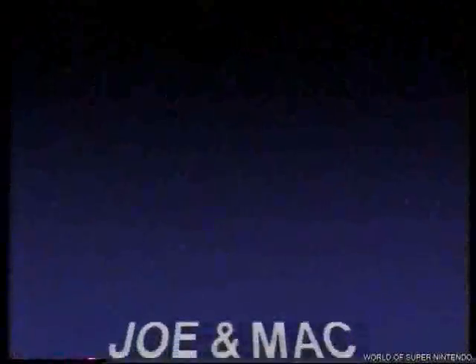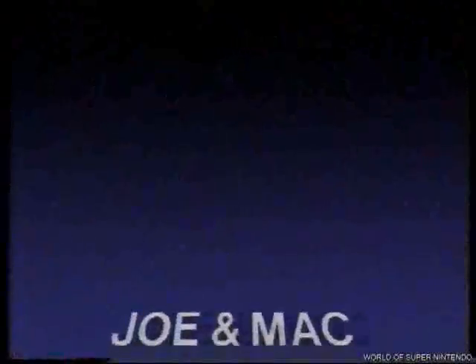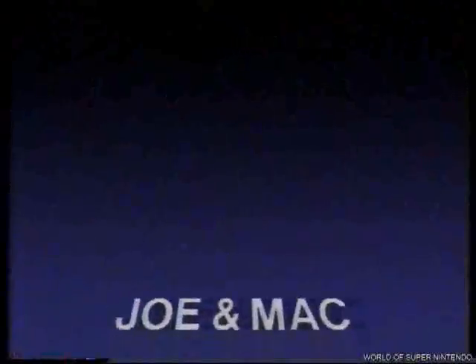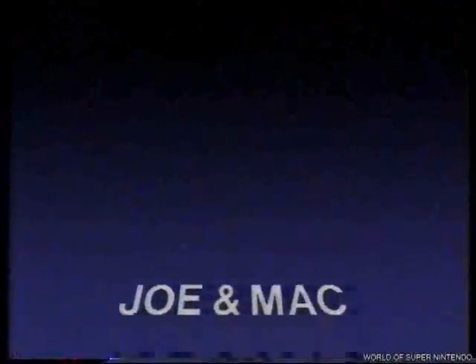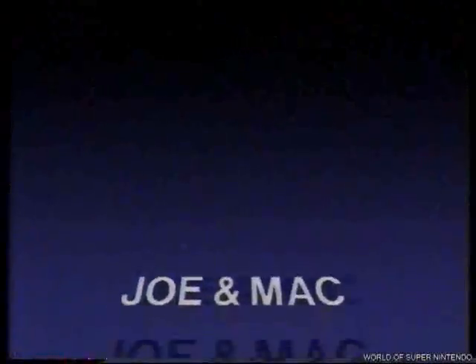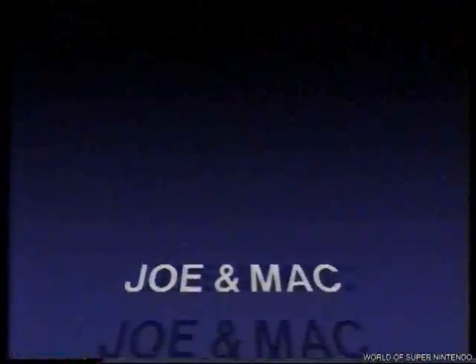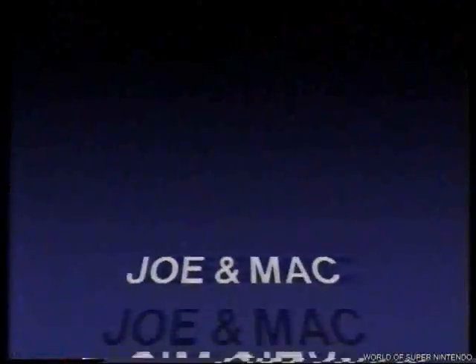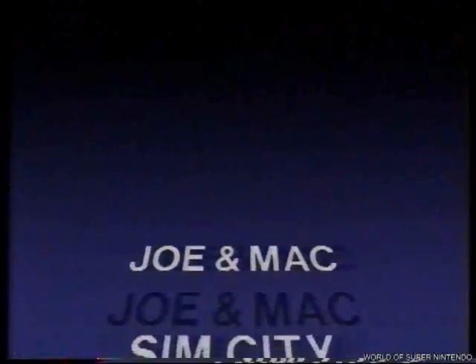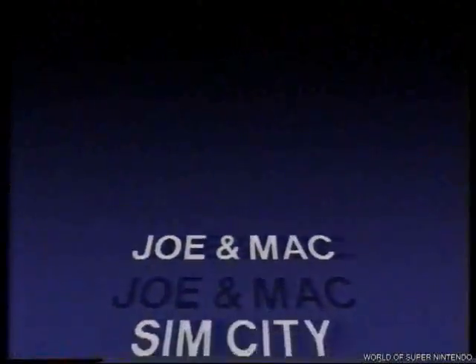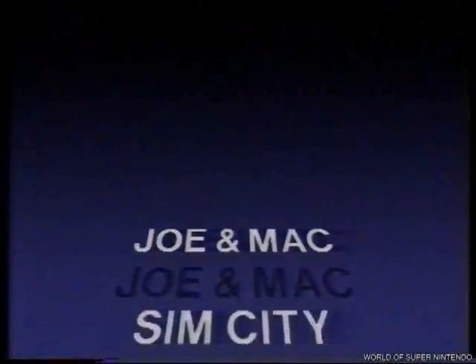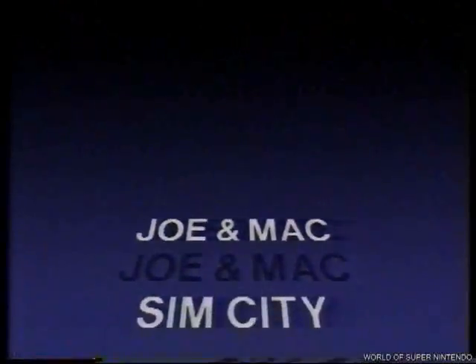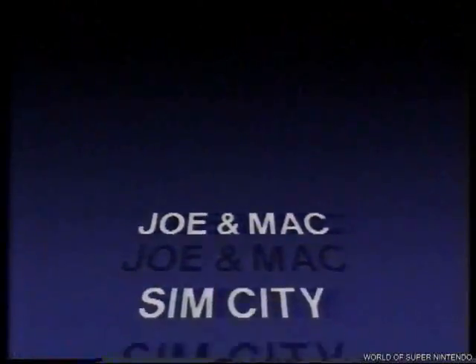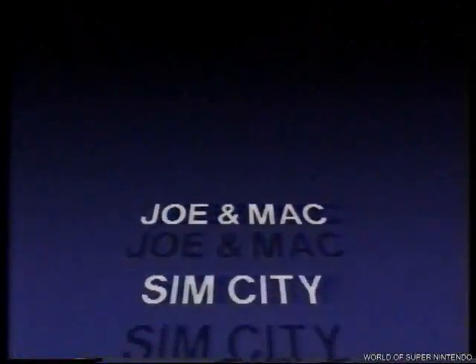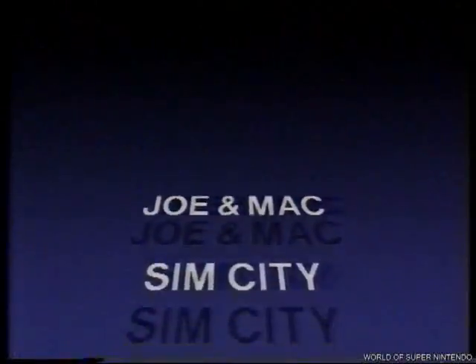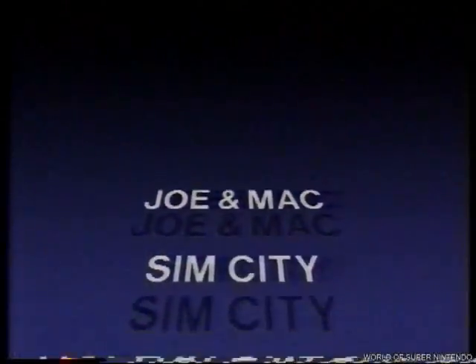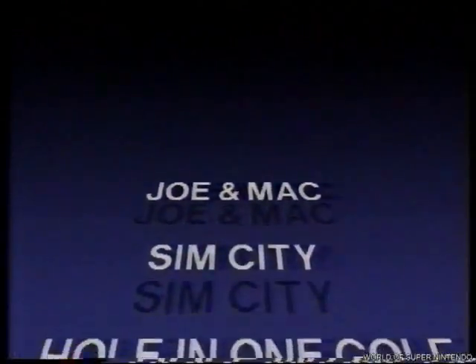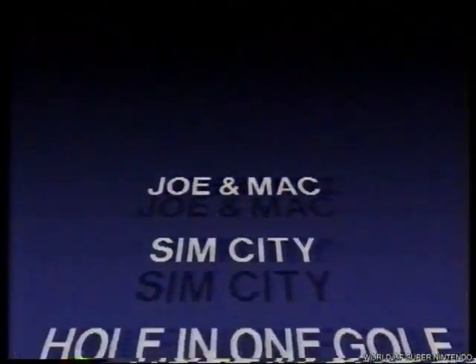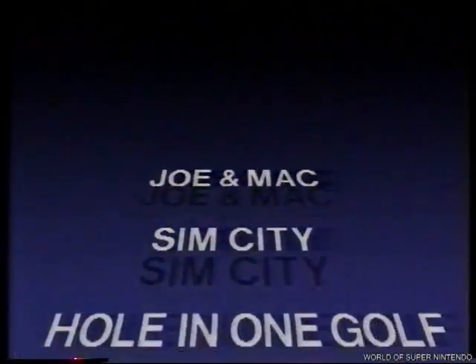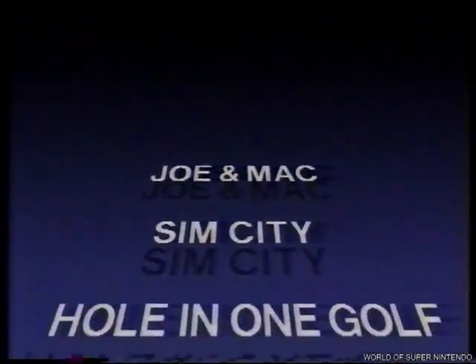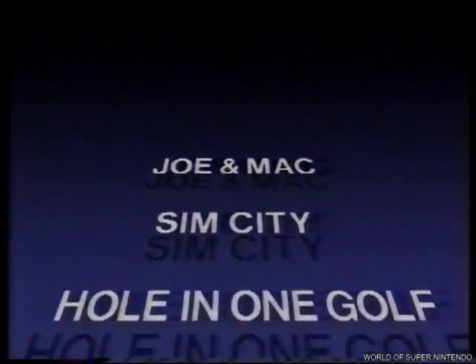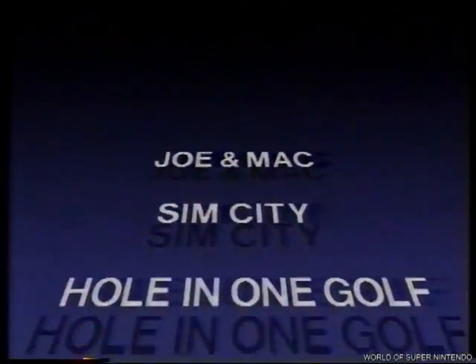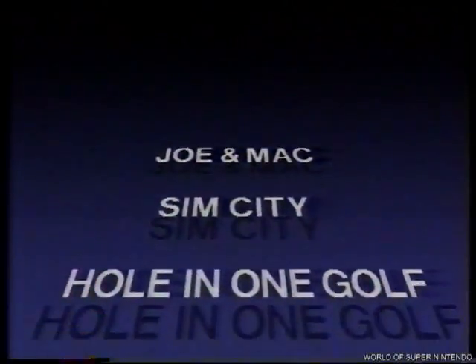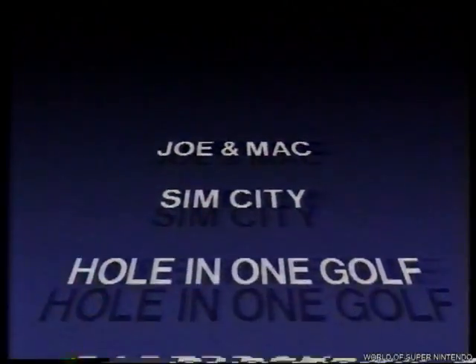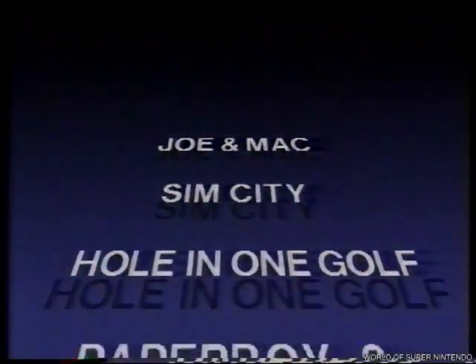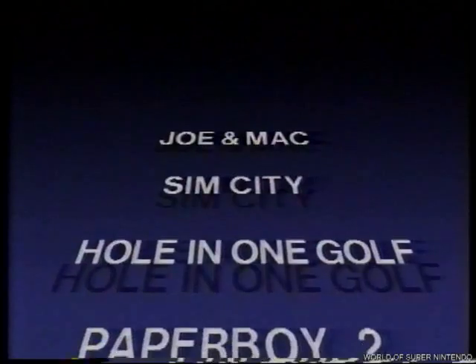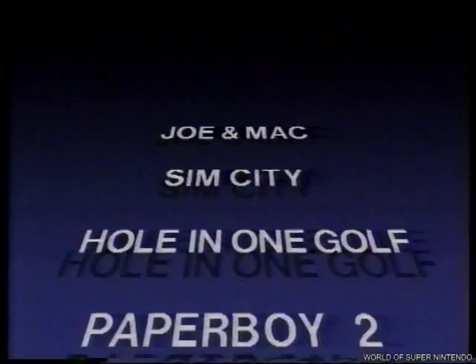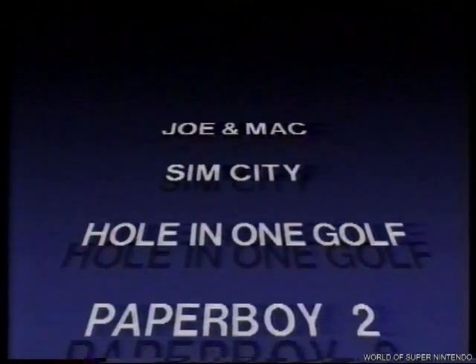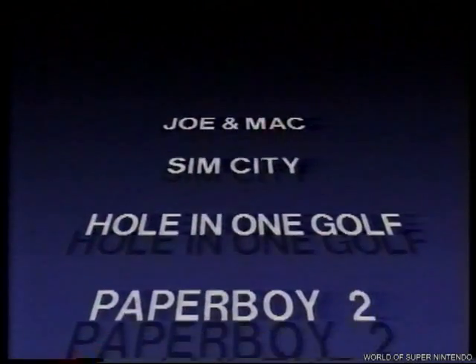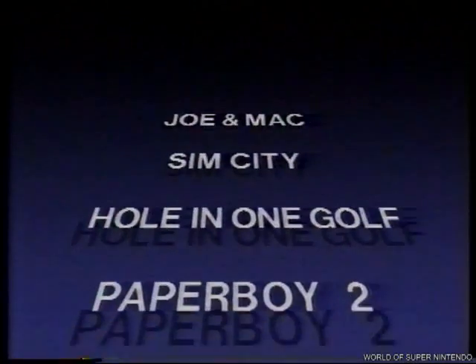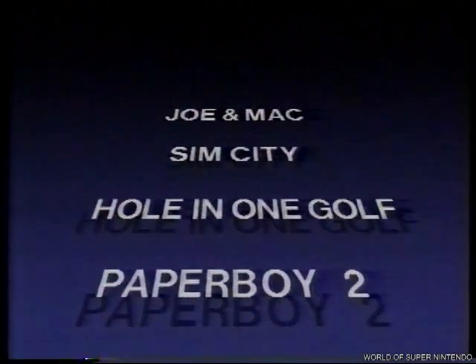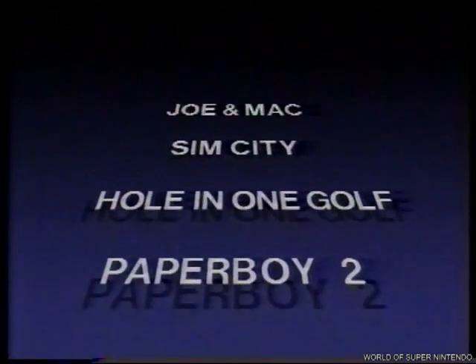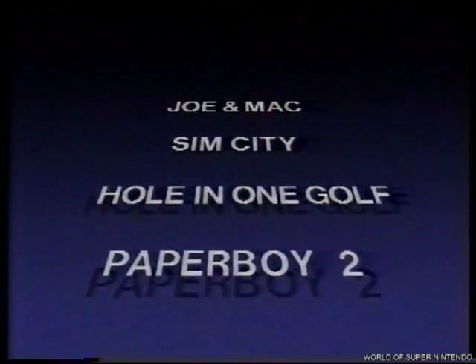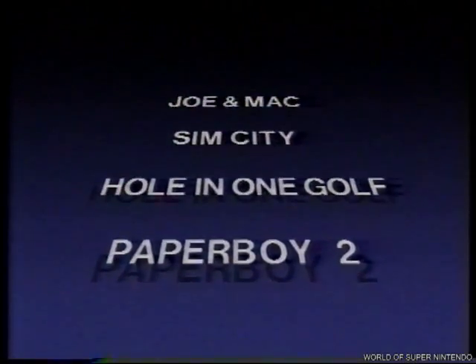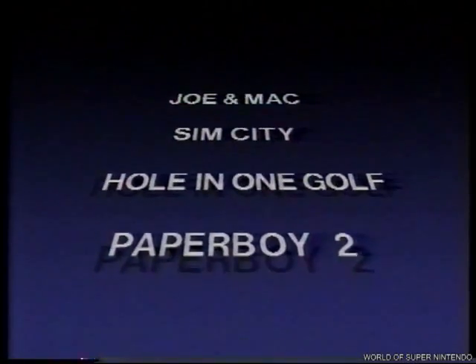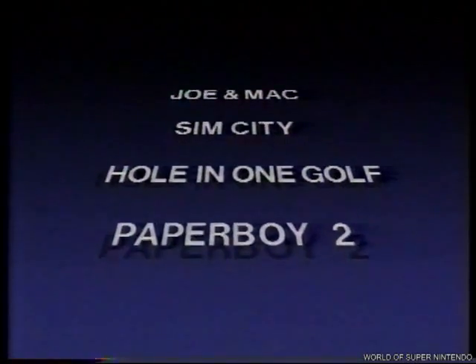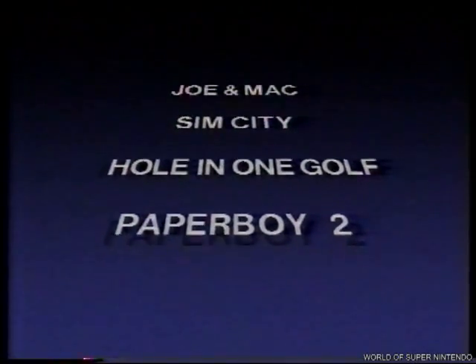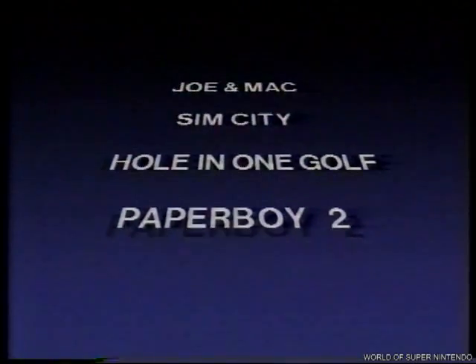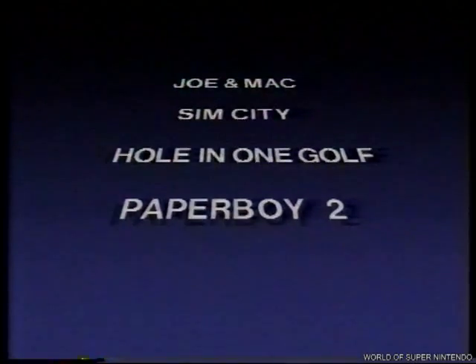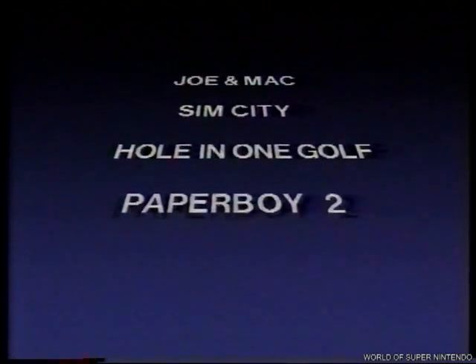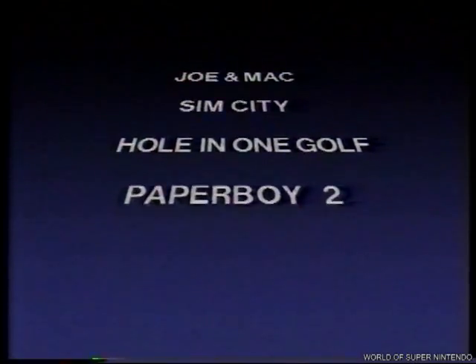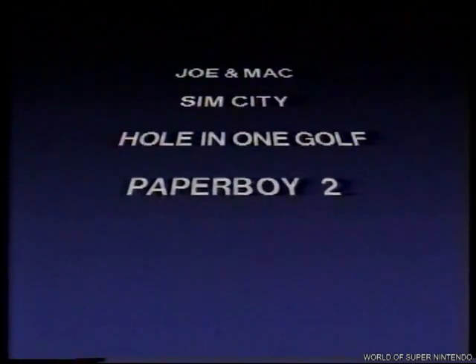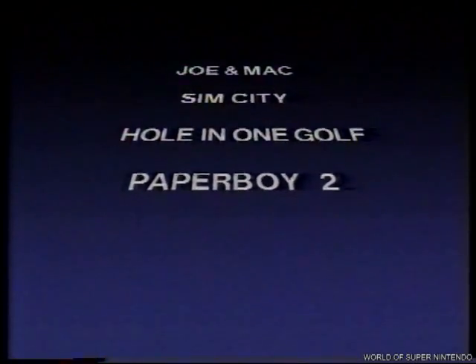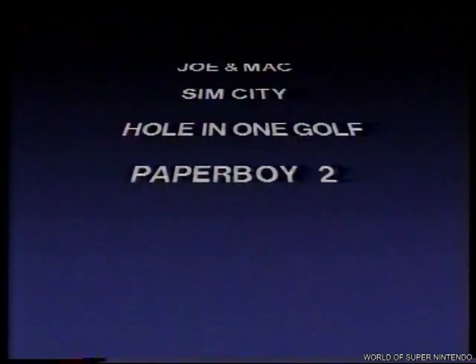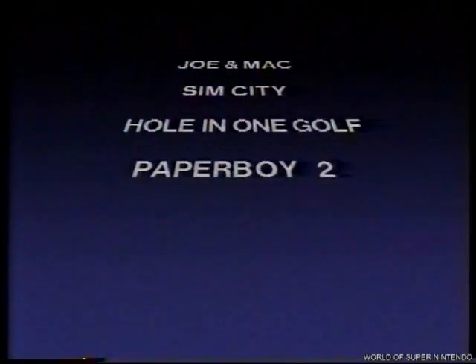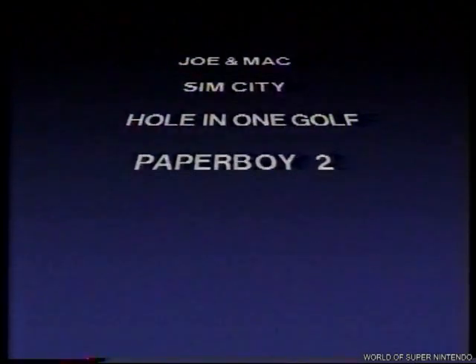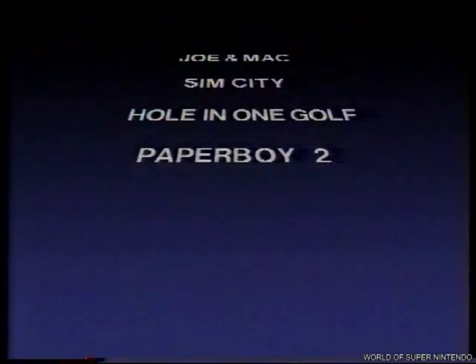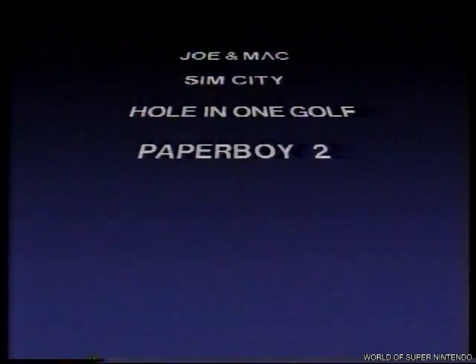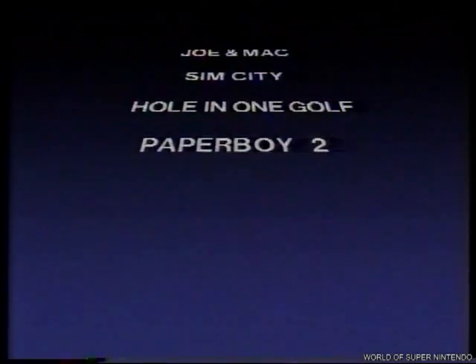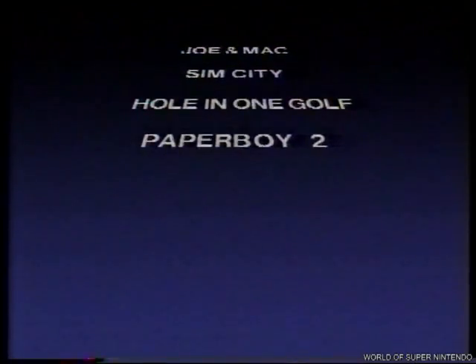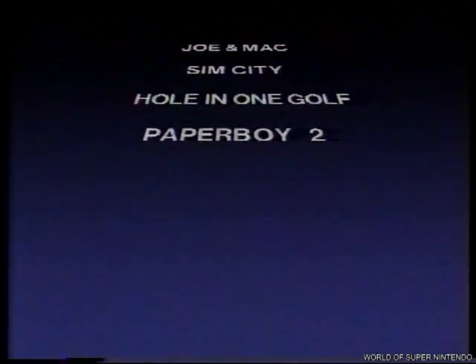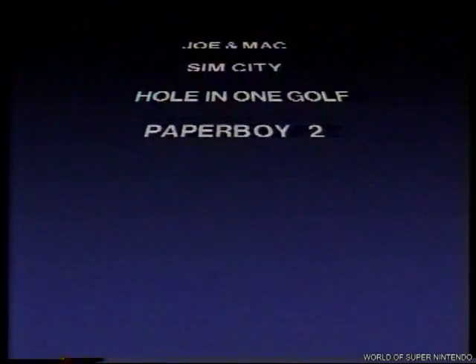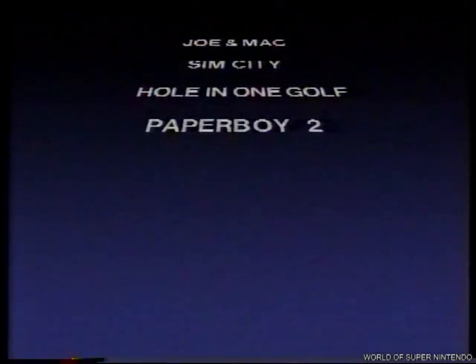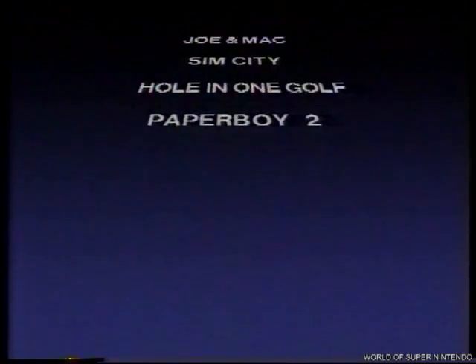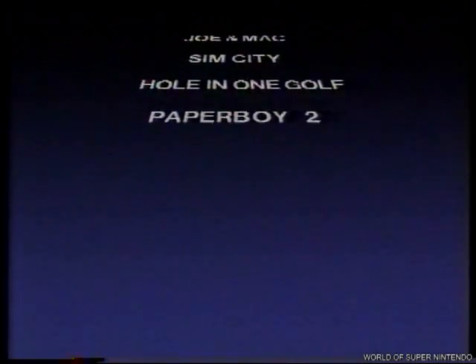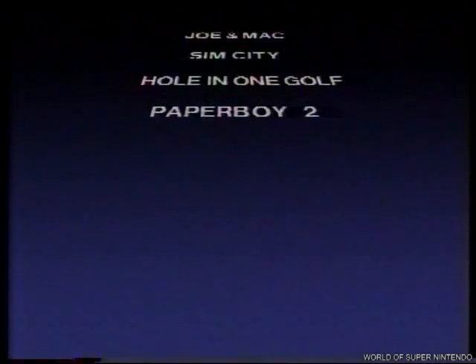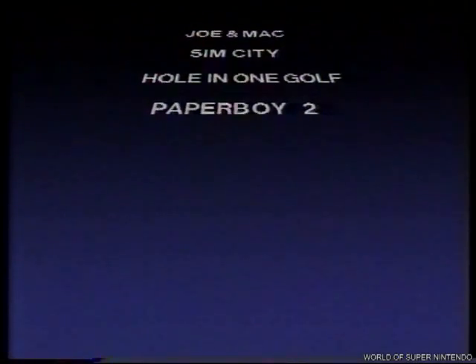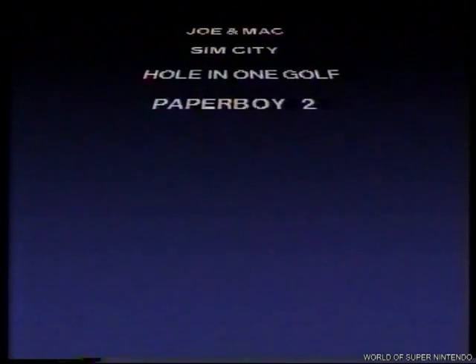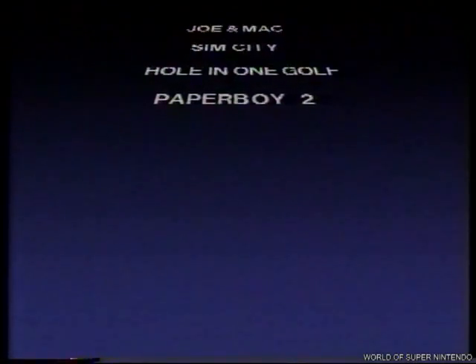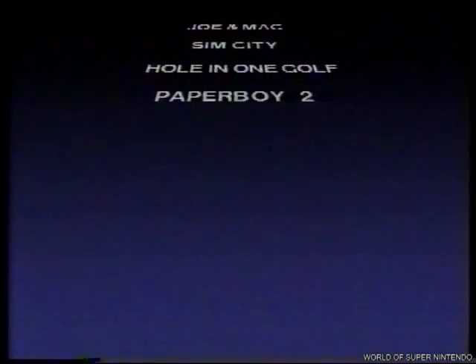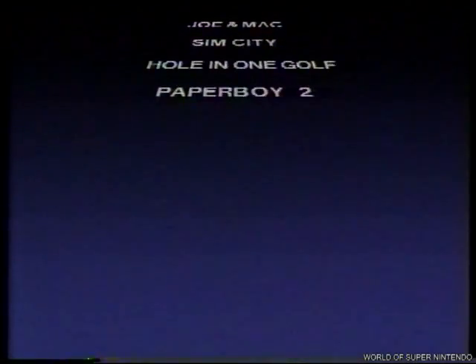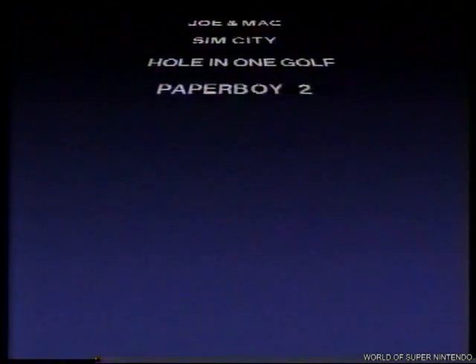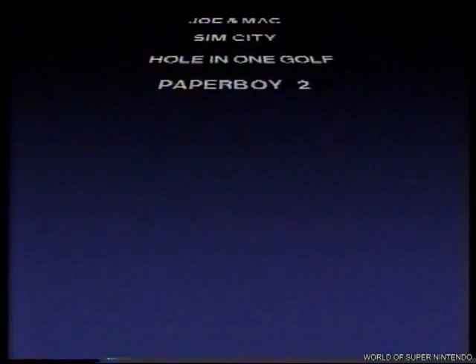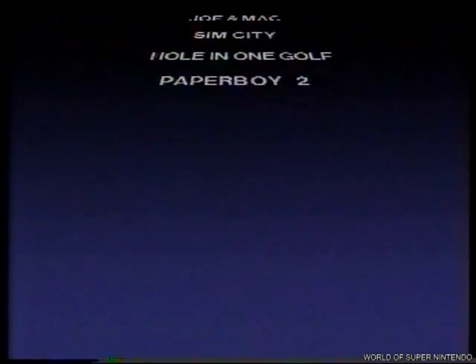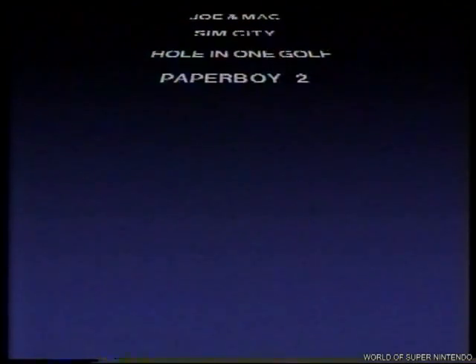Y muchos títulos más: Joyak Mag, SimCity, Howling One Golf, Paperboy 2. Y esto es solo el principio.